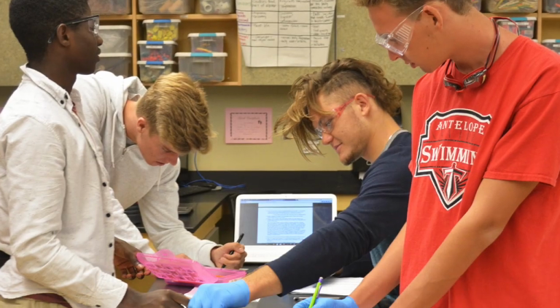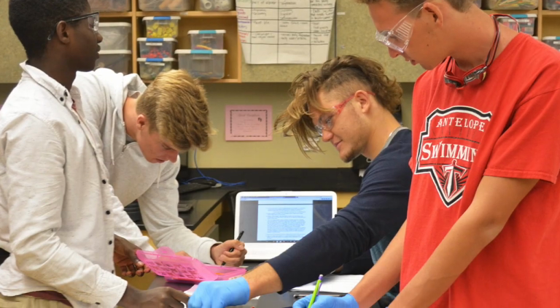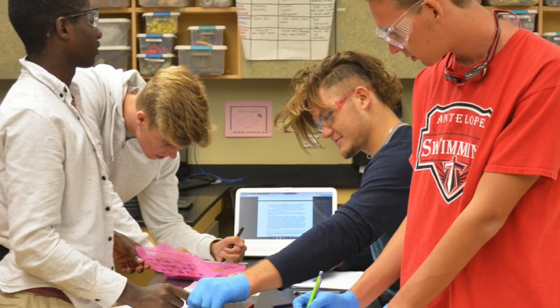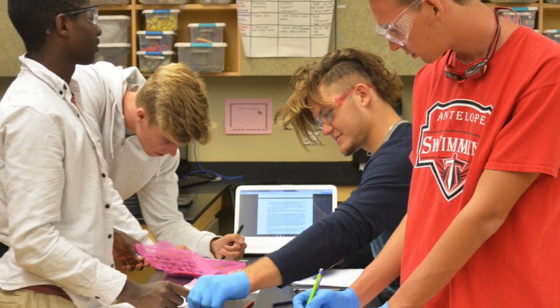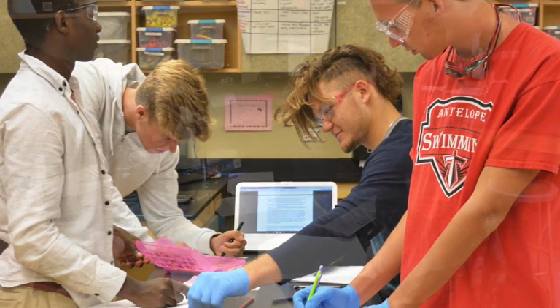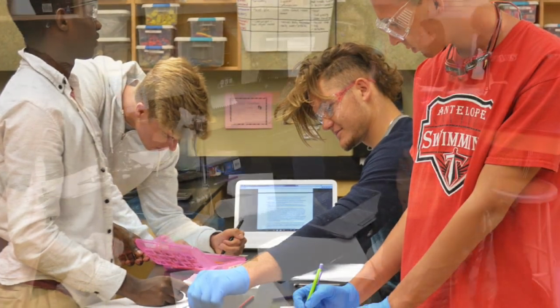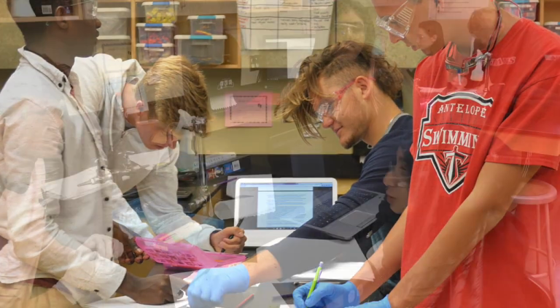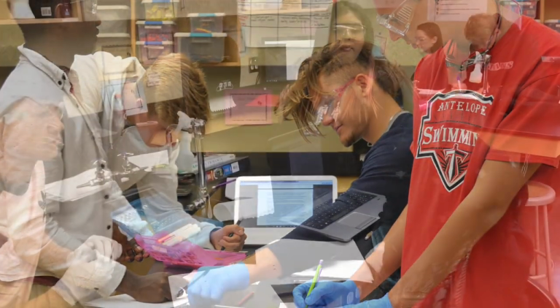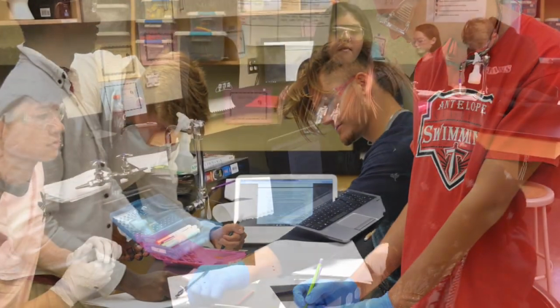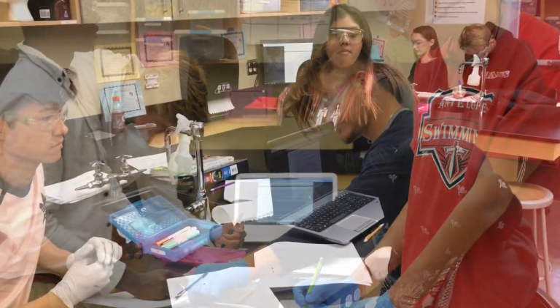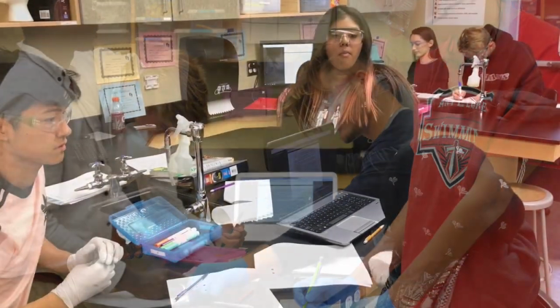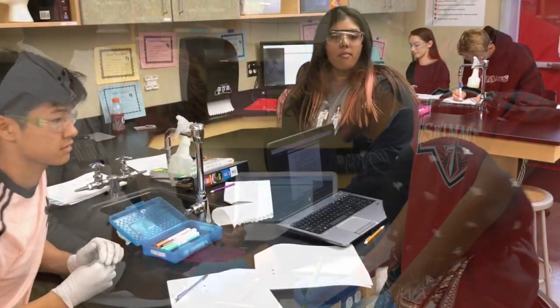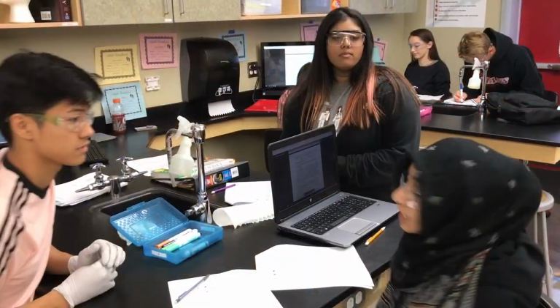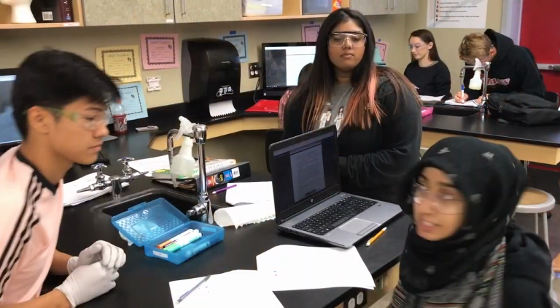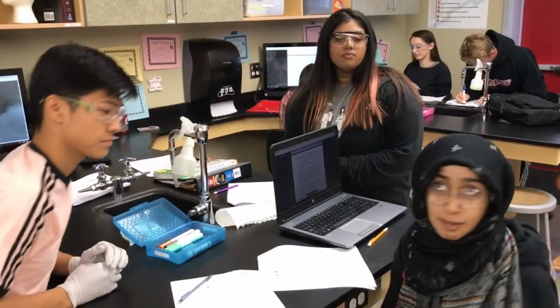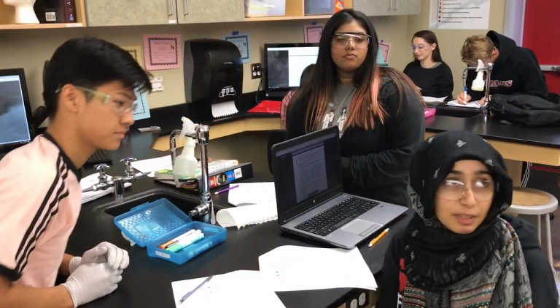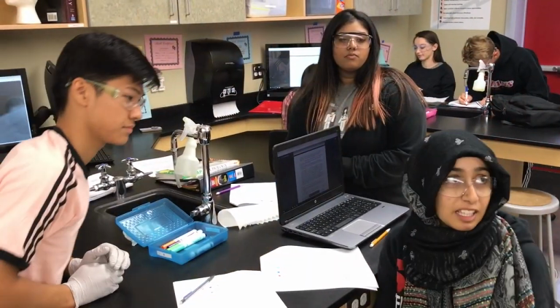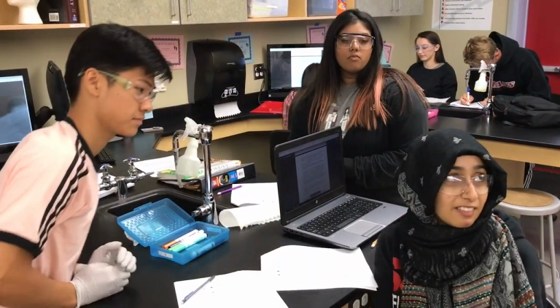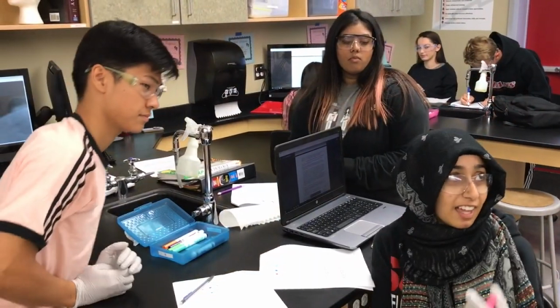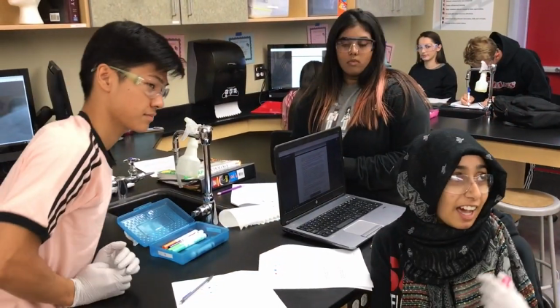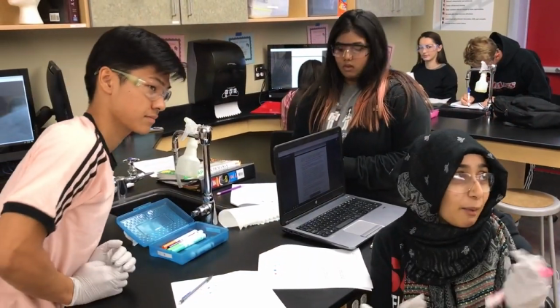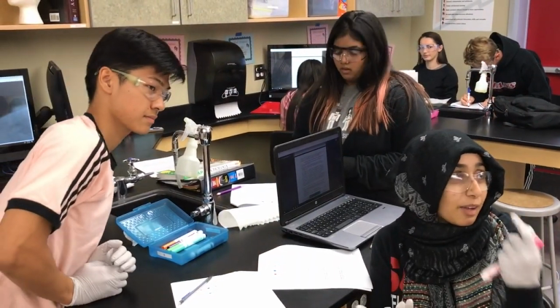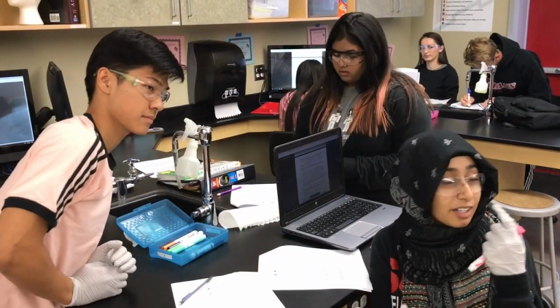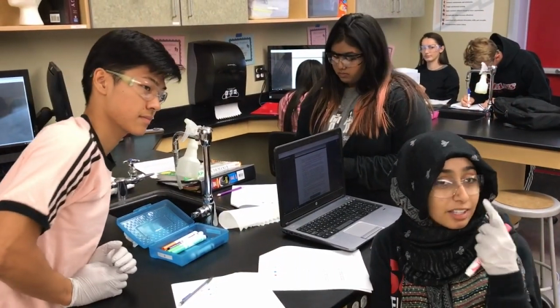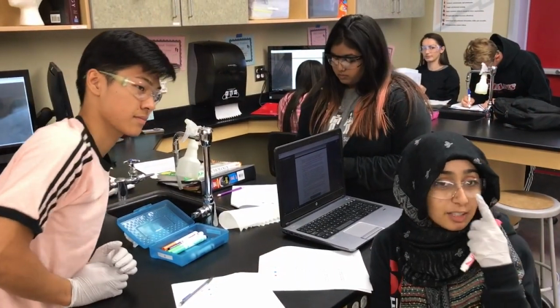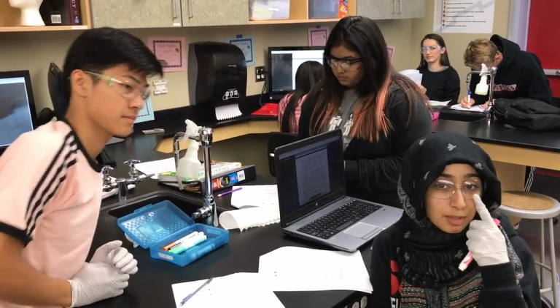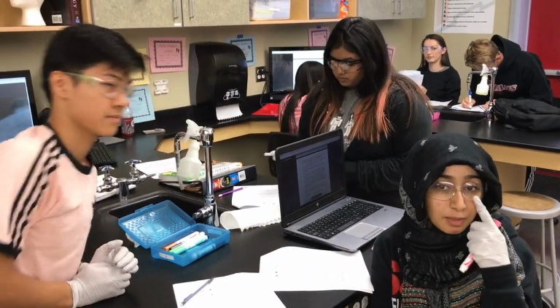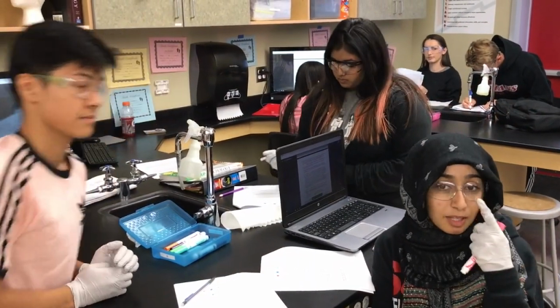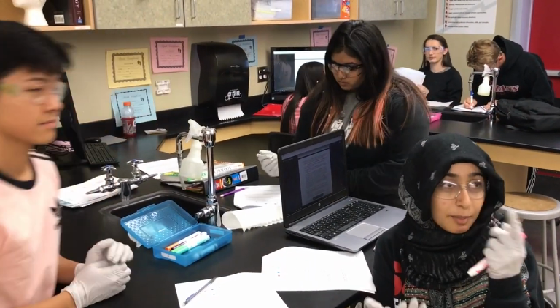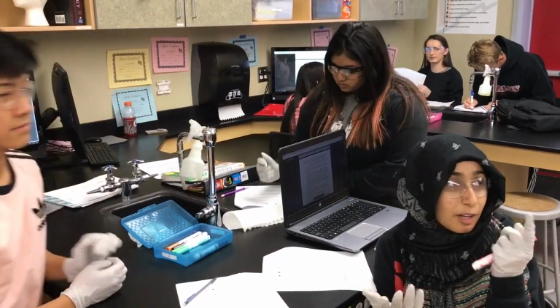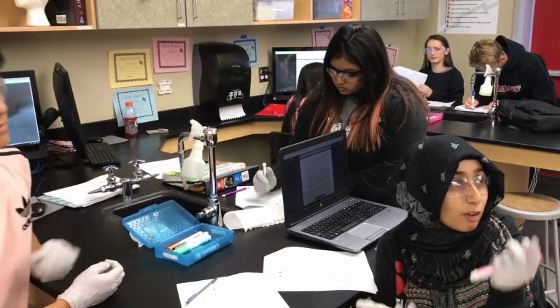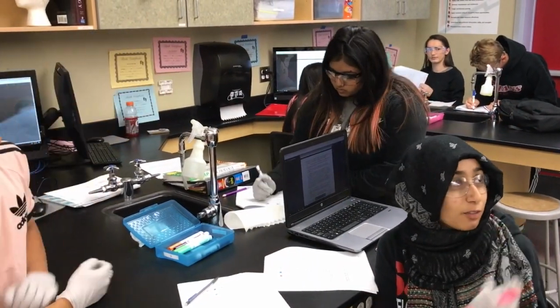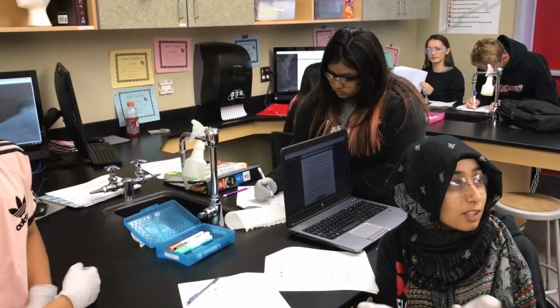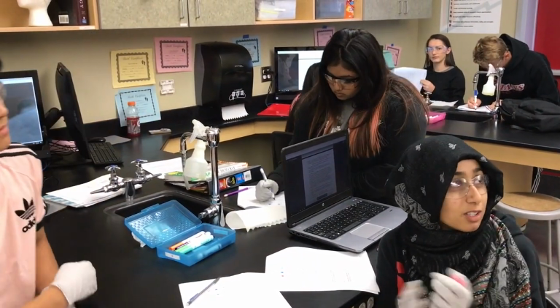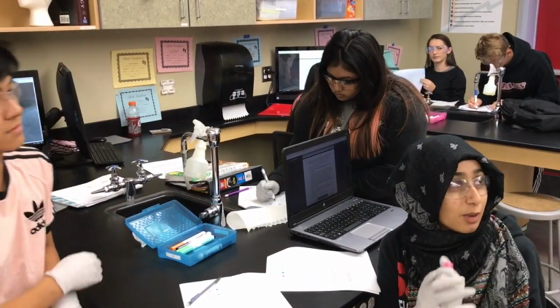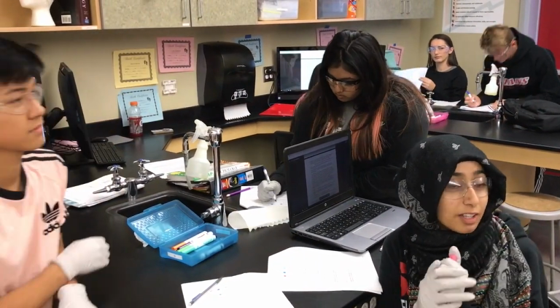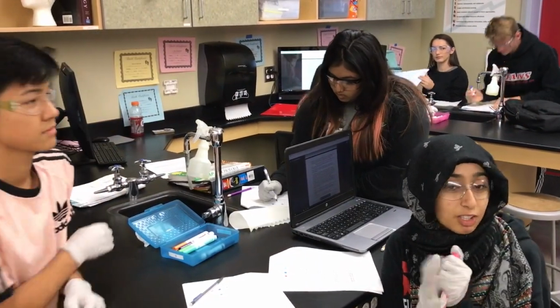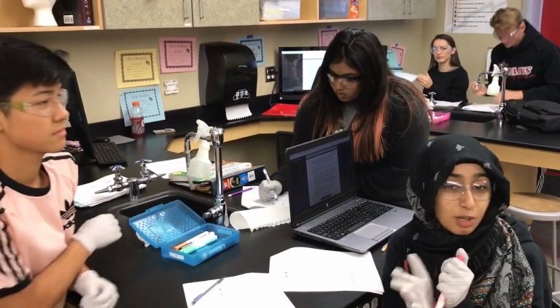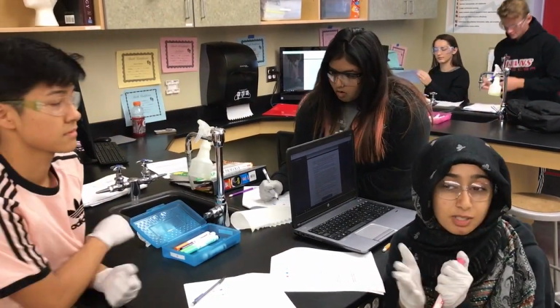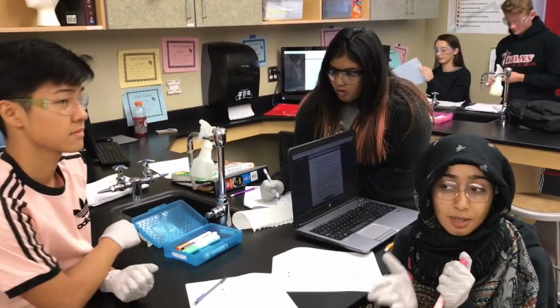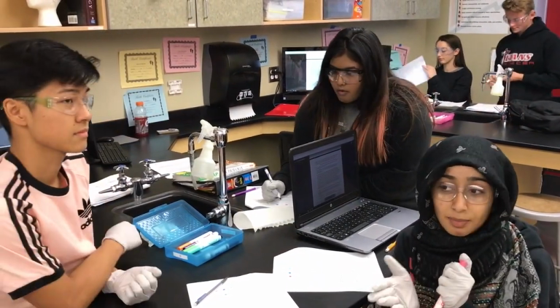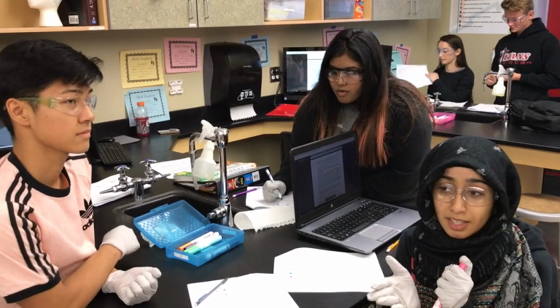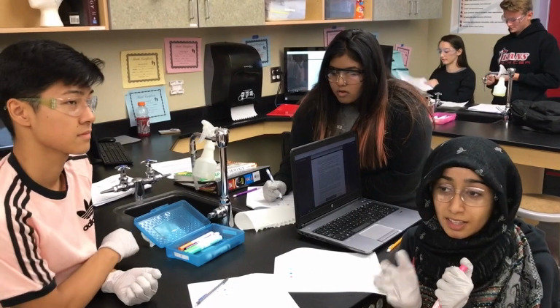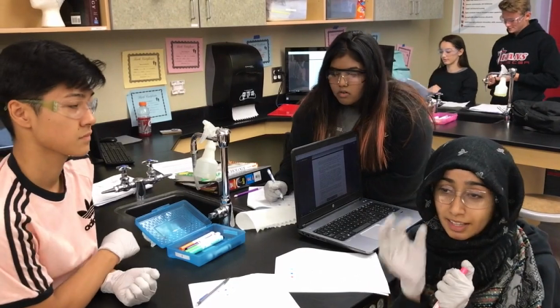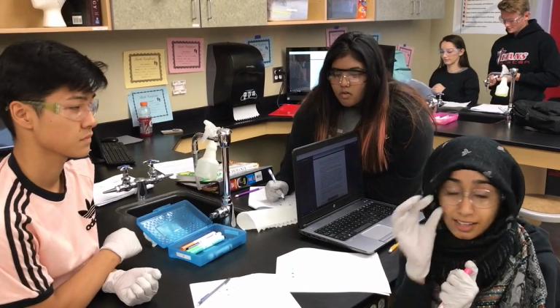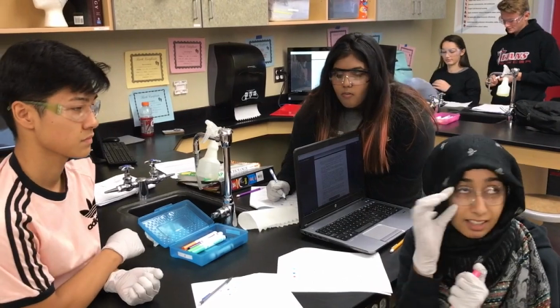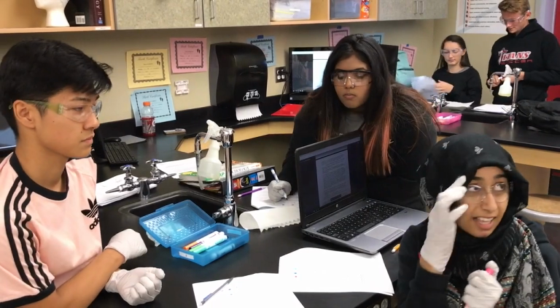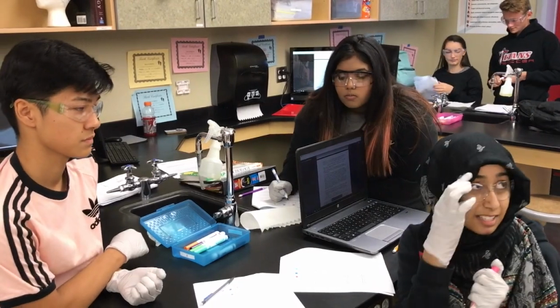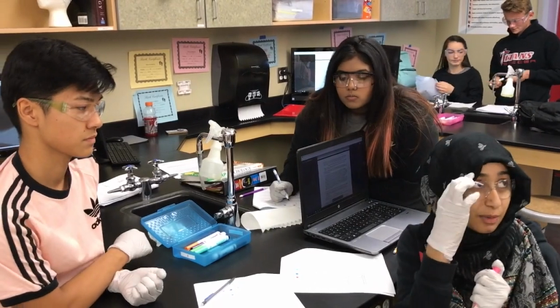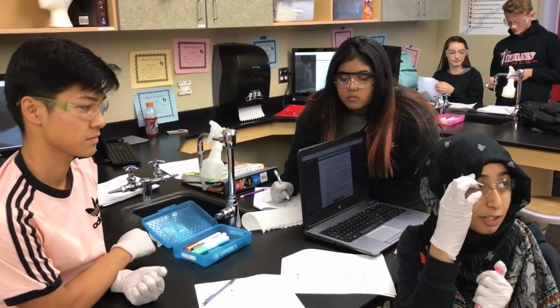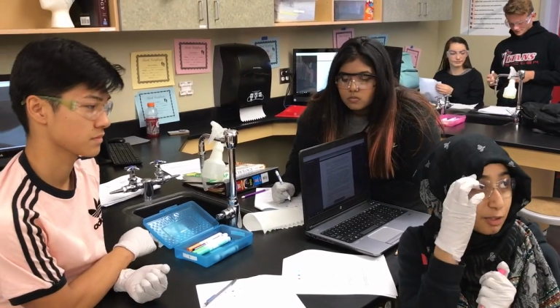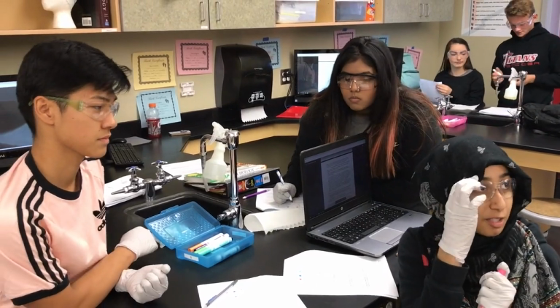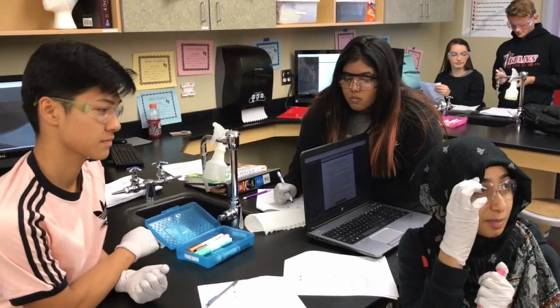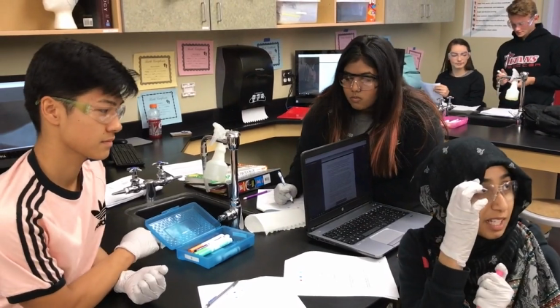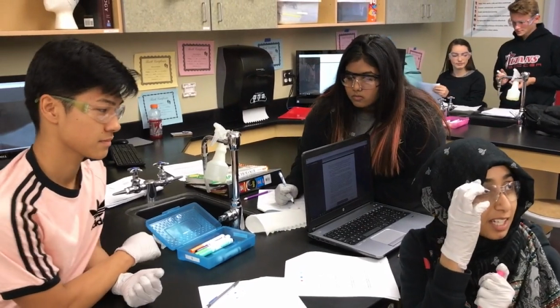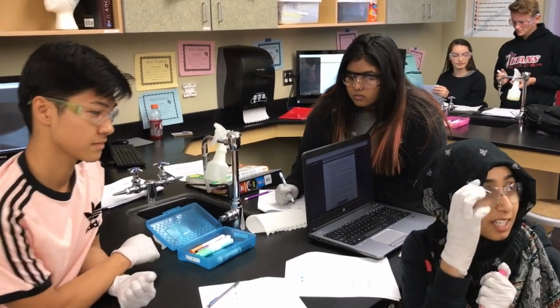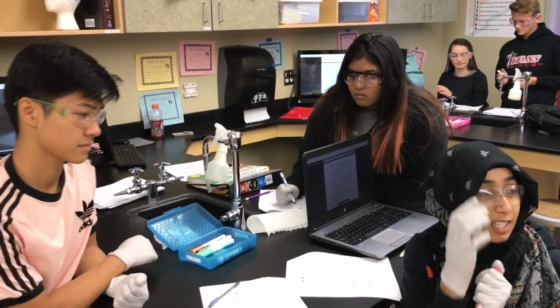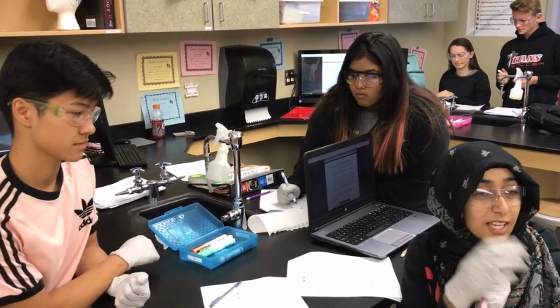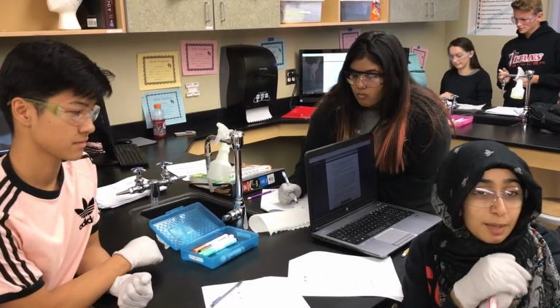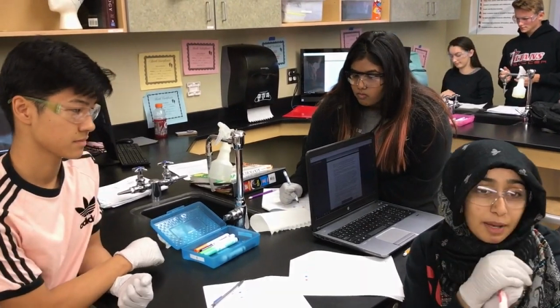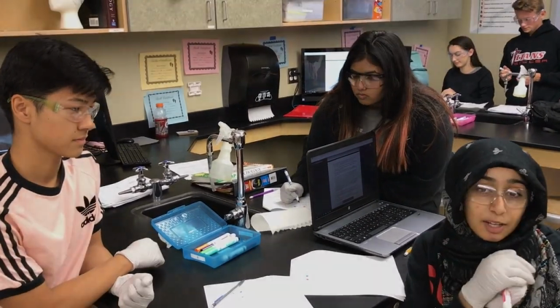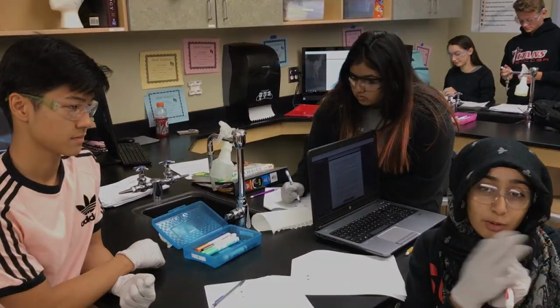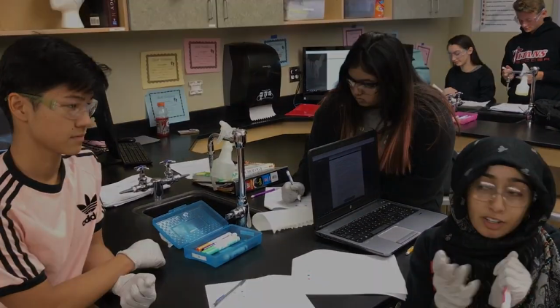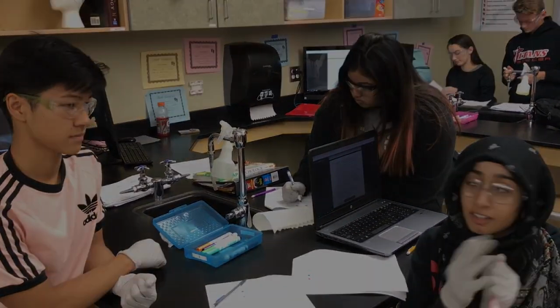That's why I chose biomedical — because I wanted to do something in the medical field, so I chose a class that was interesting to my career.